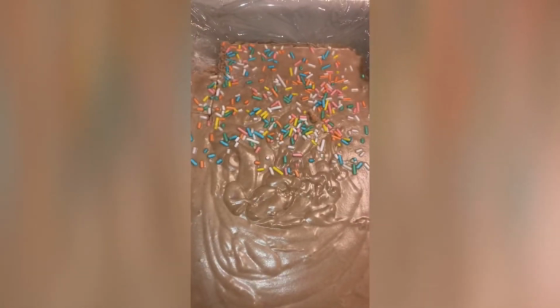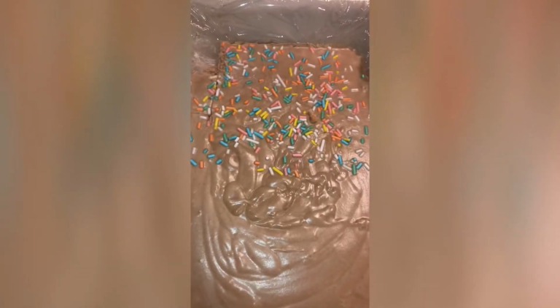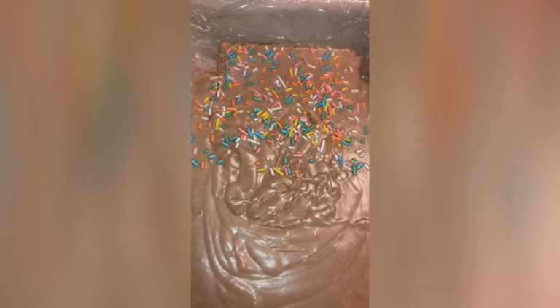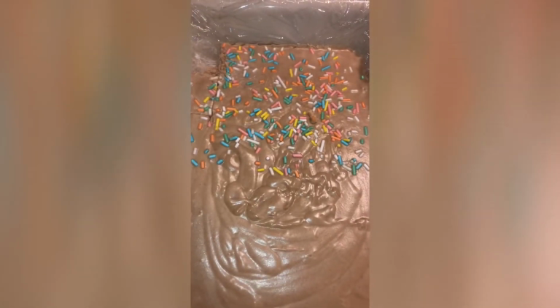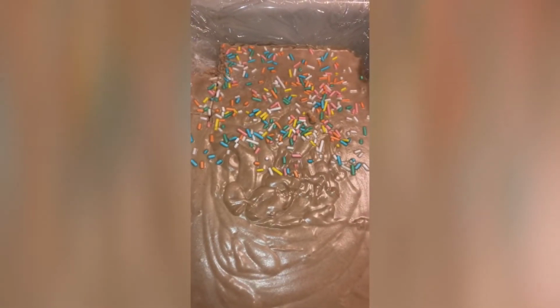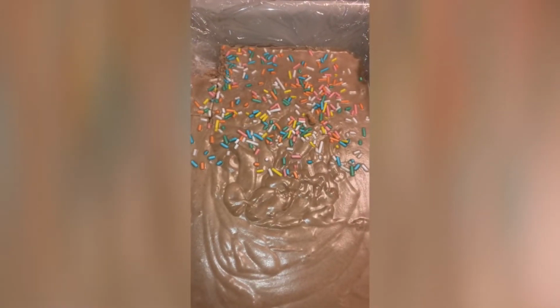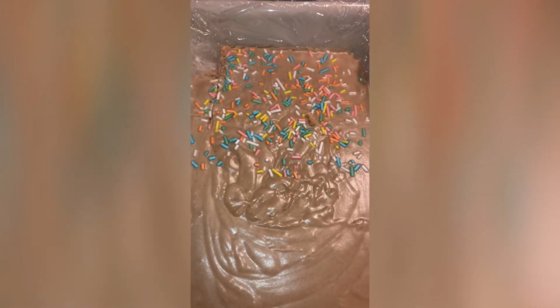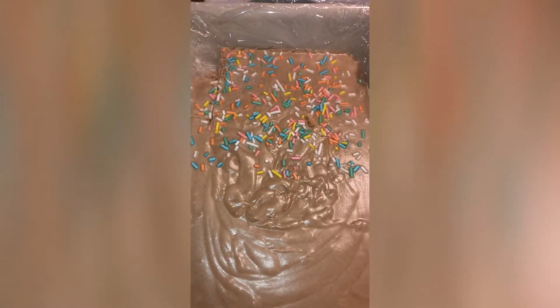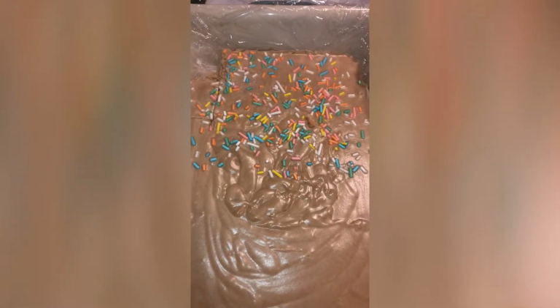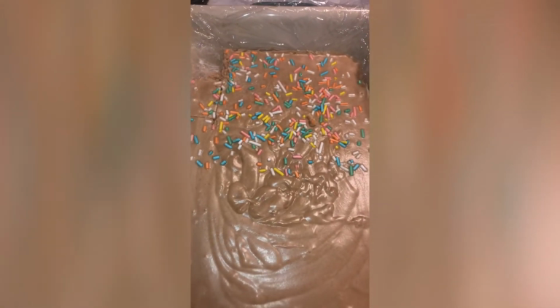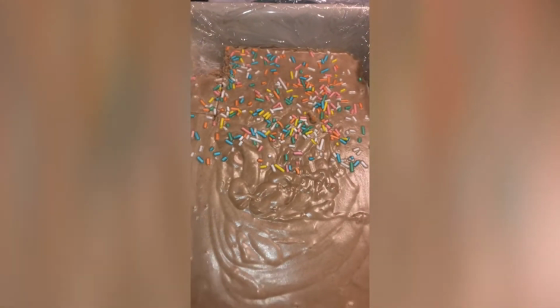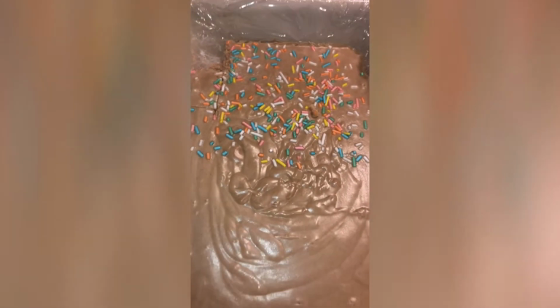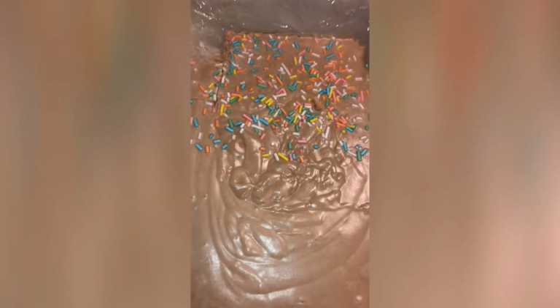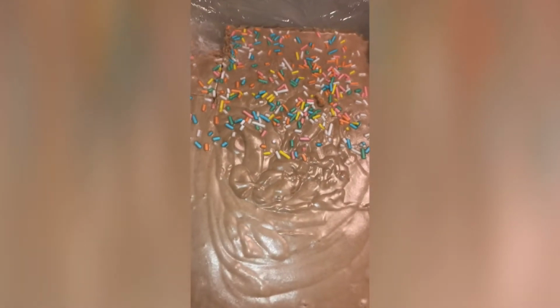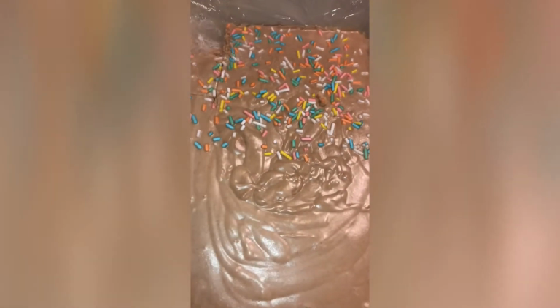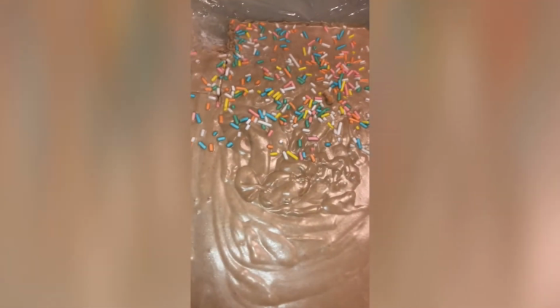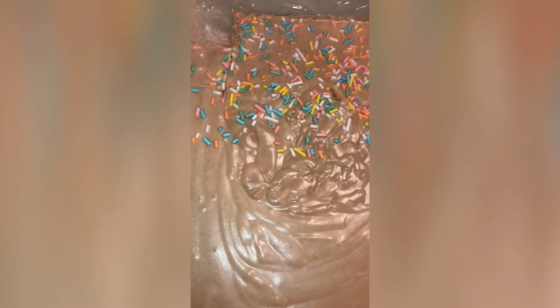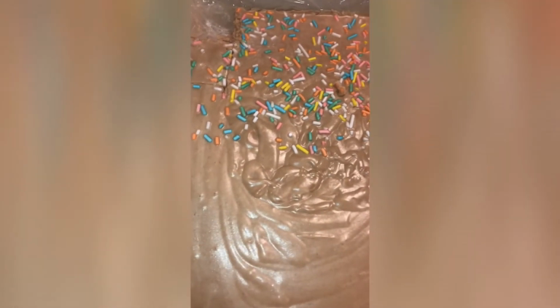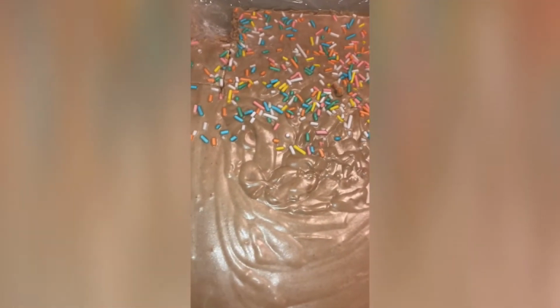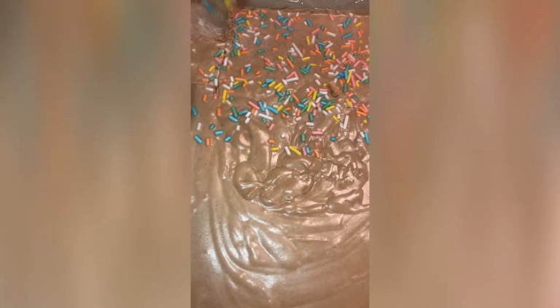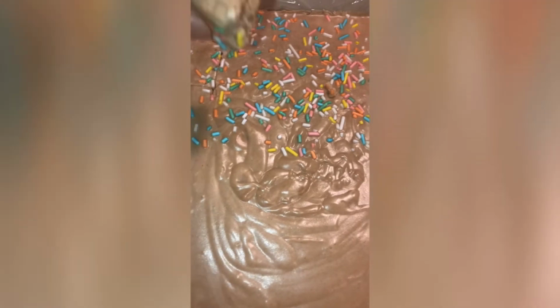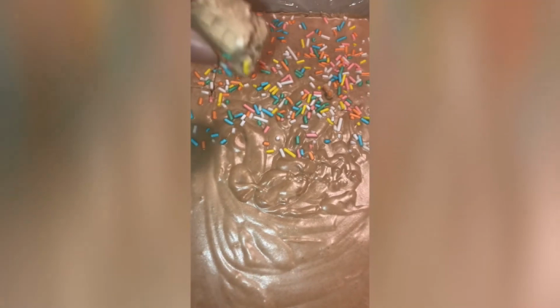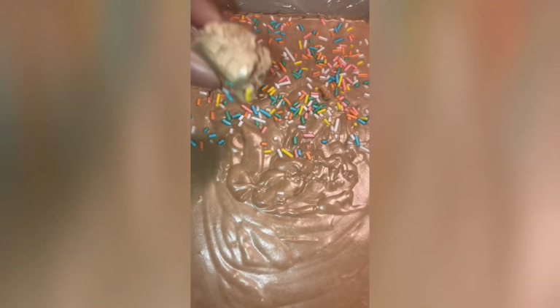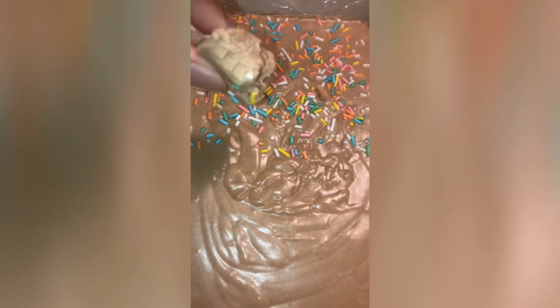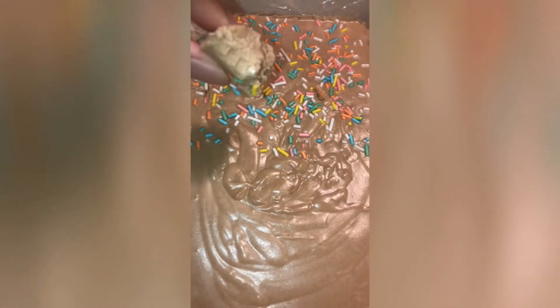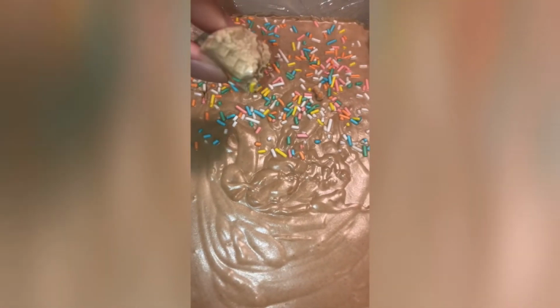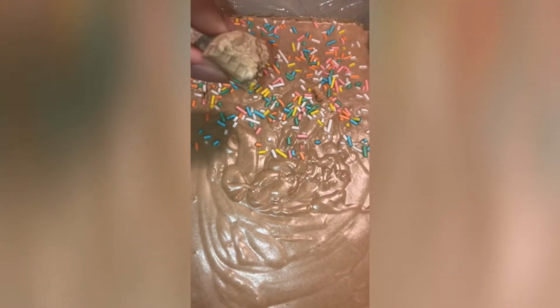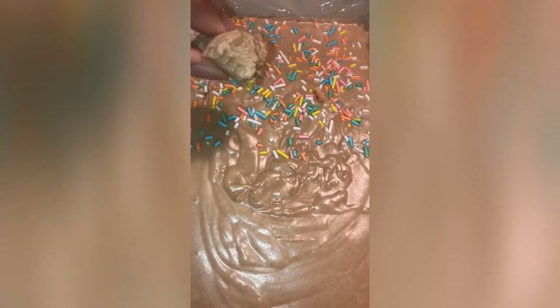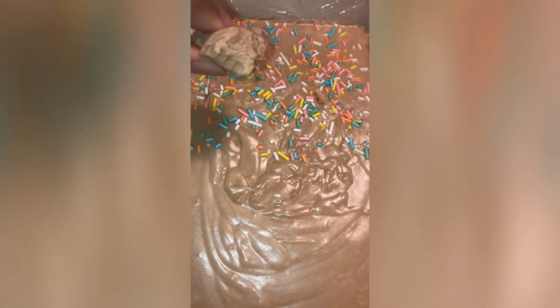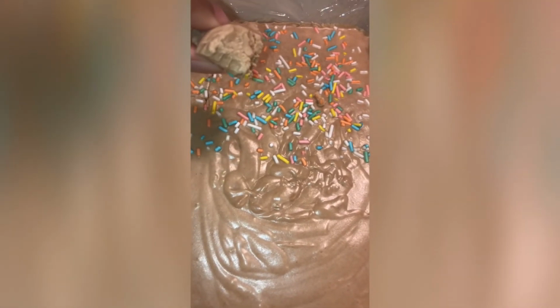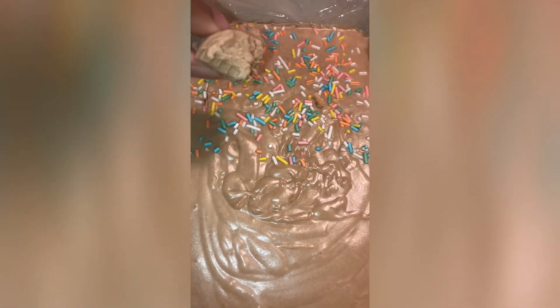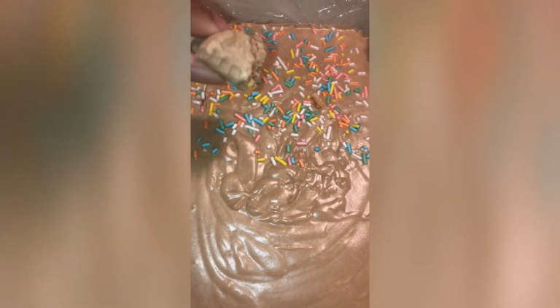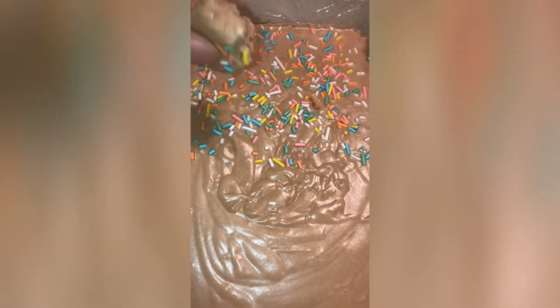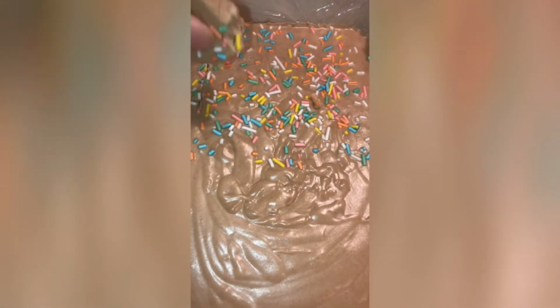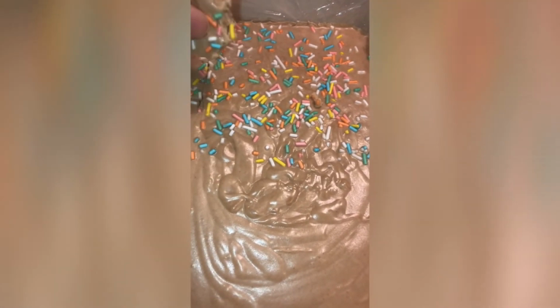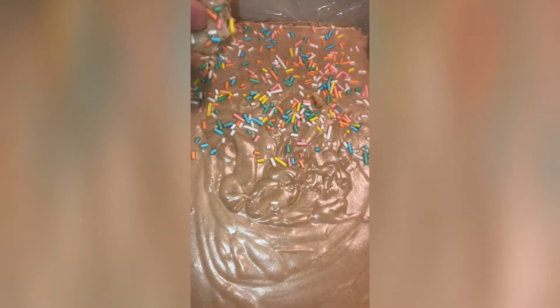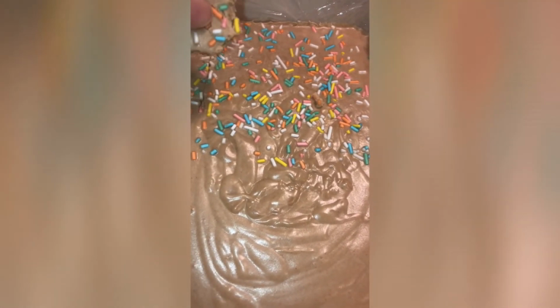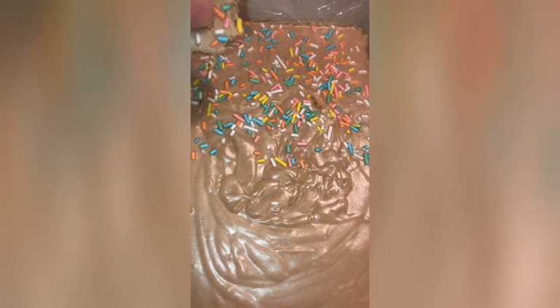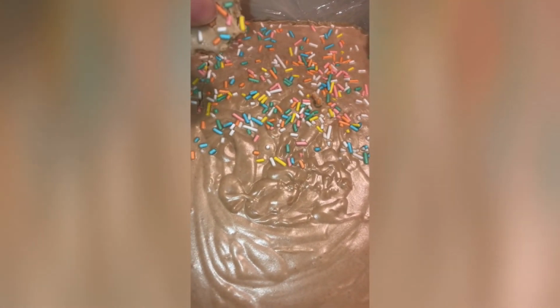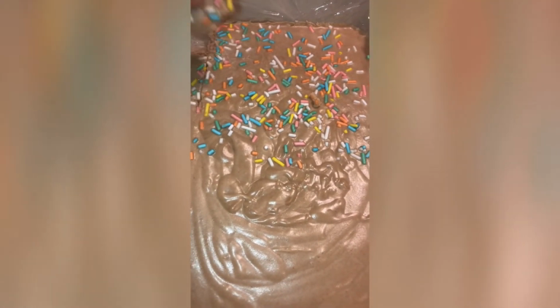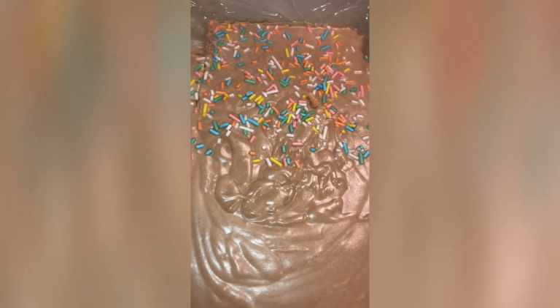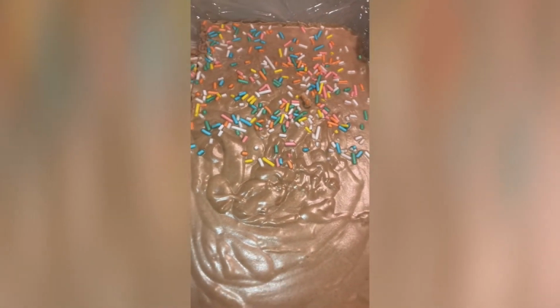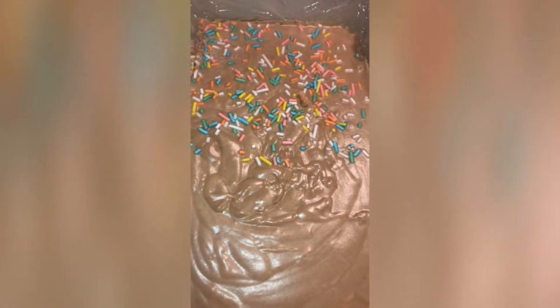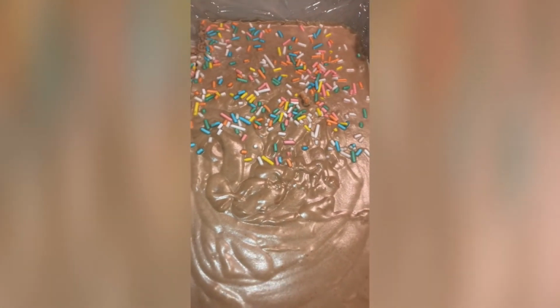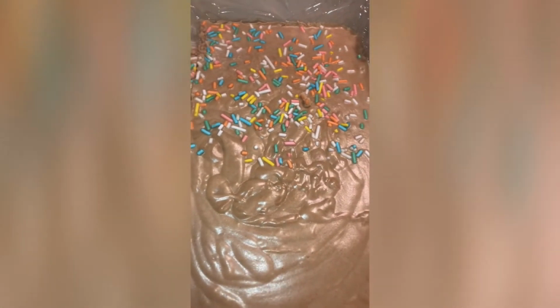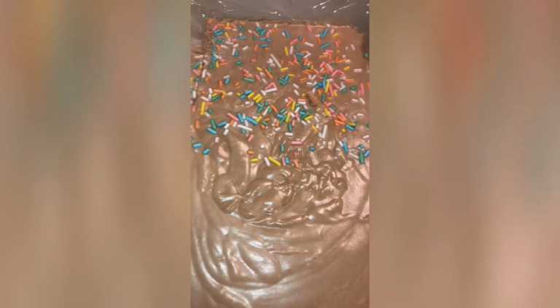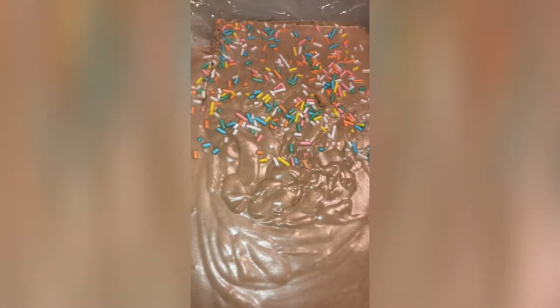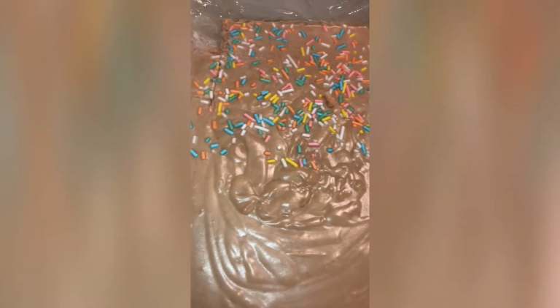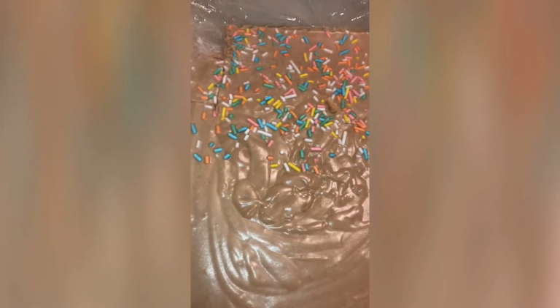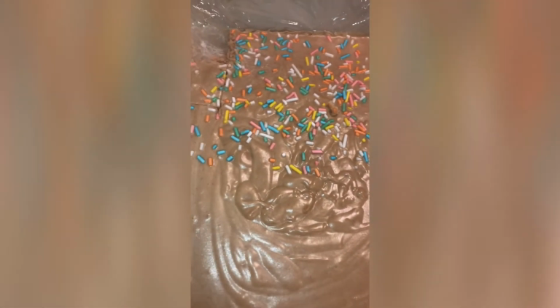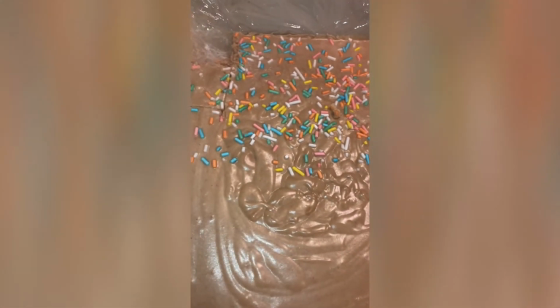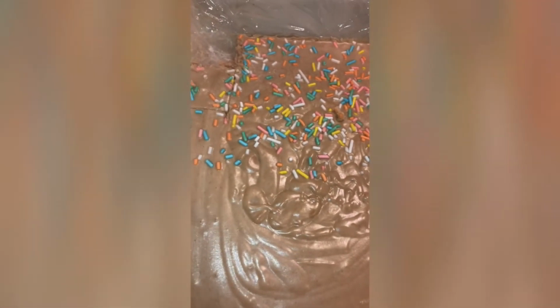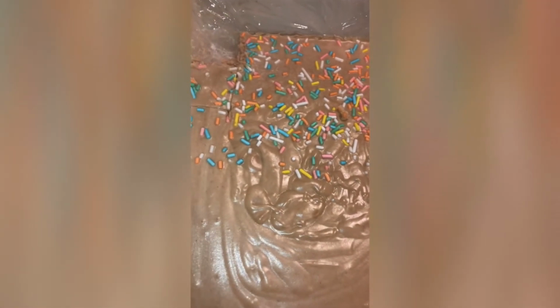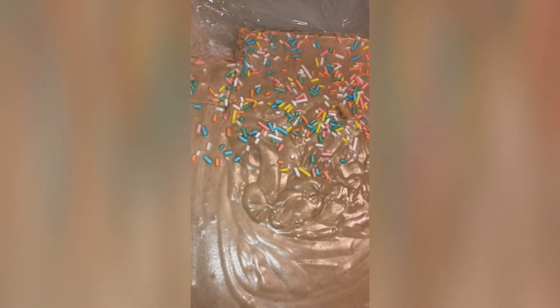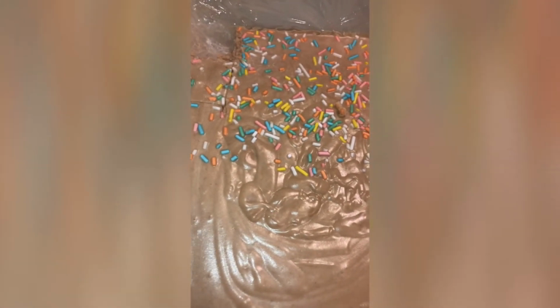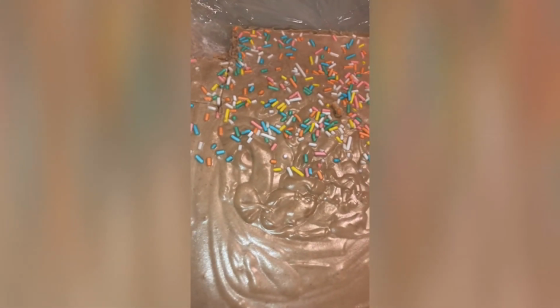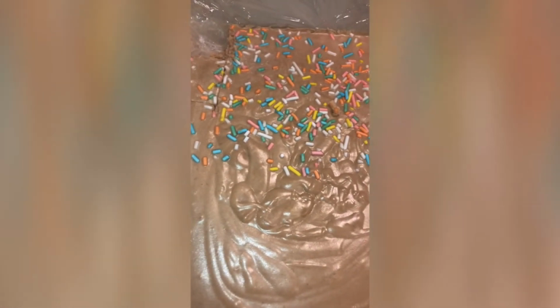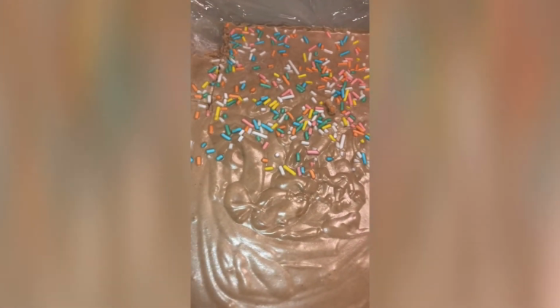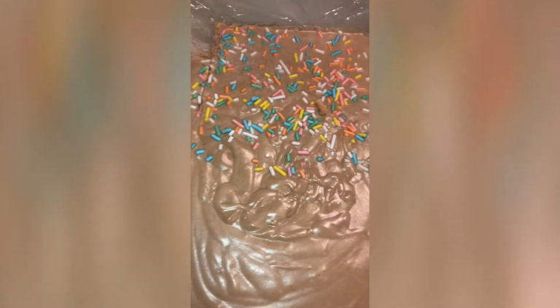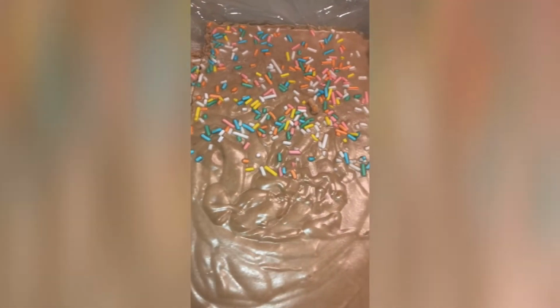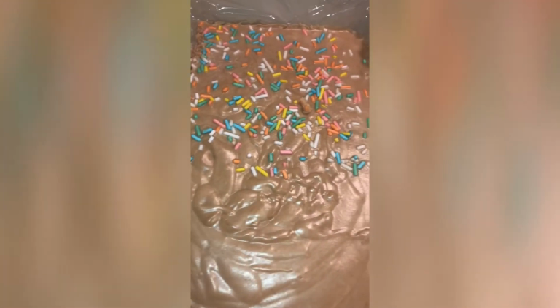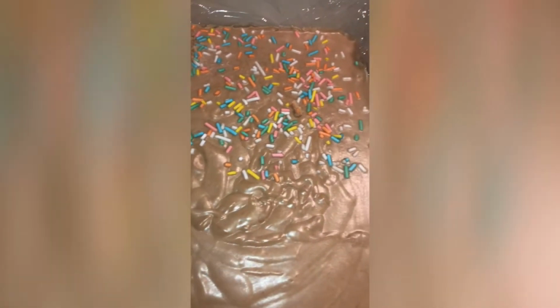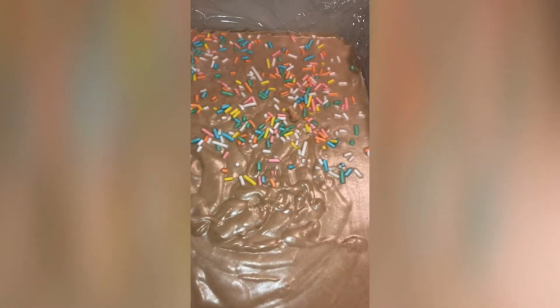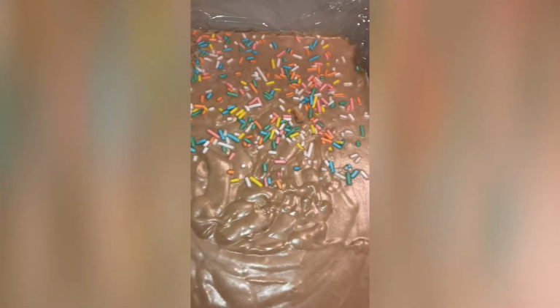Here it is, three hours later. It's really good — I'll definitely be making it again.